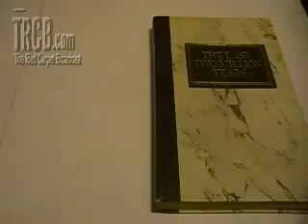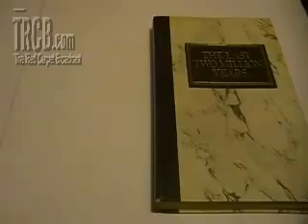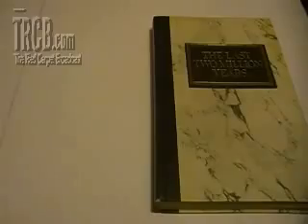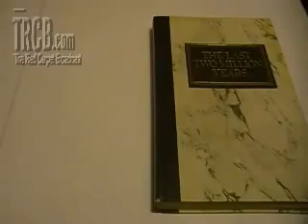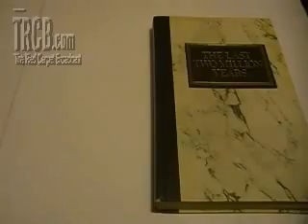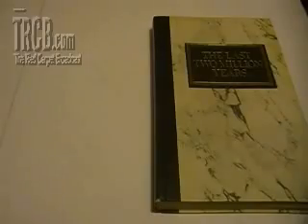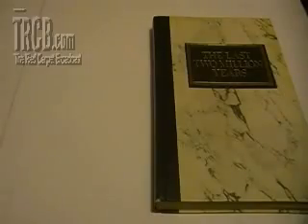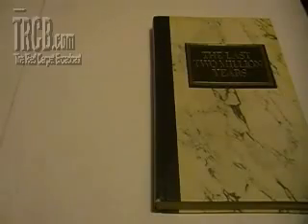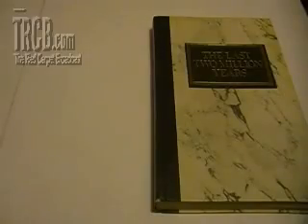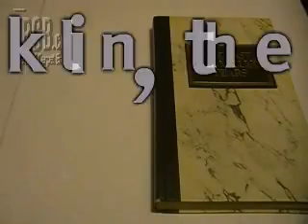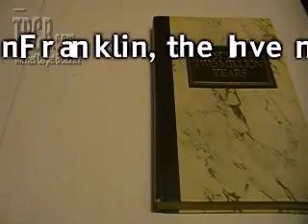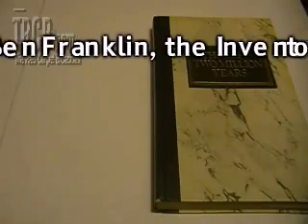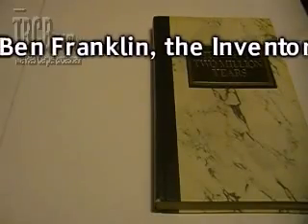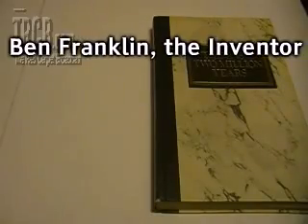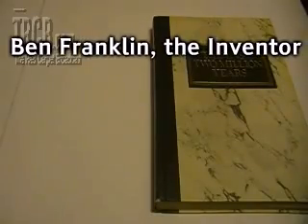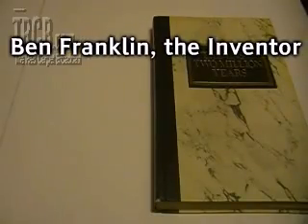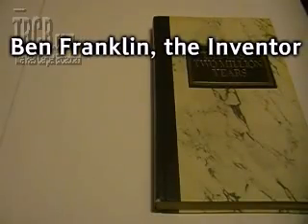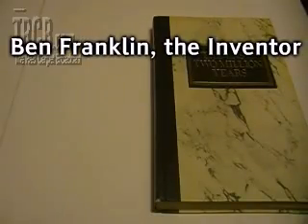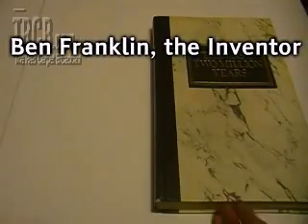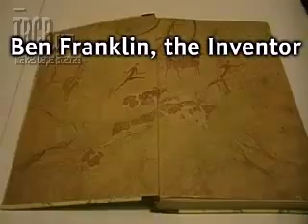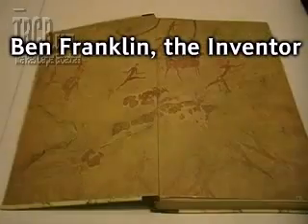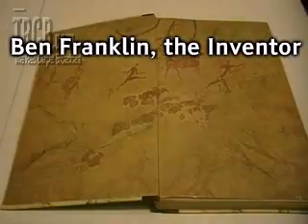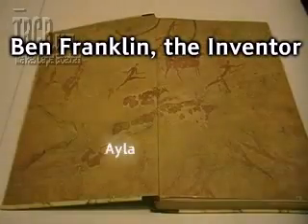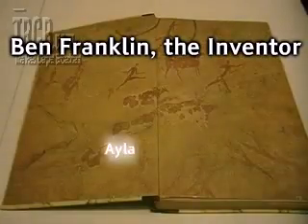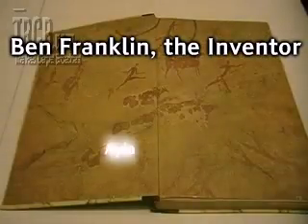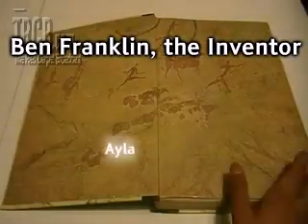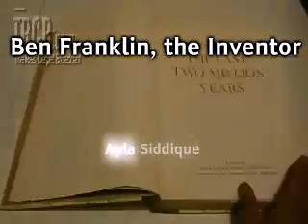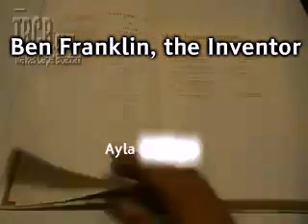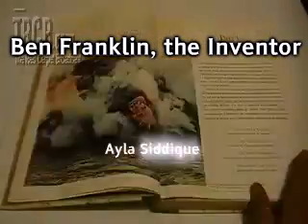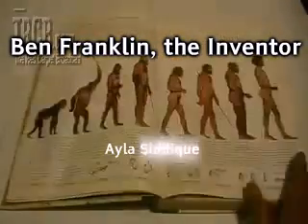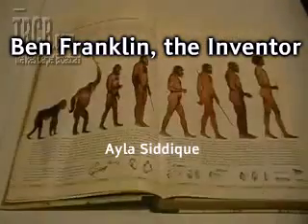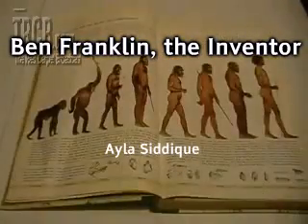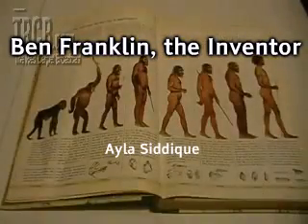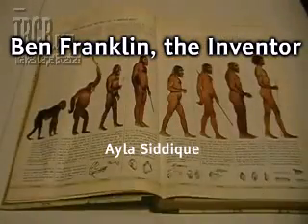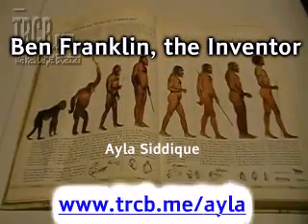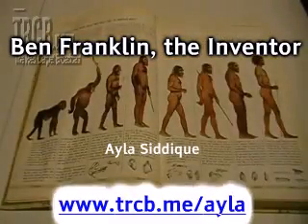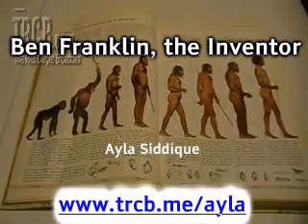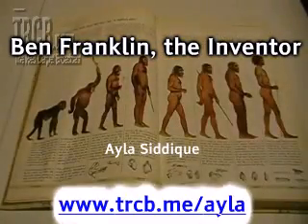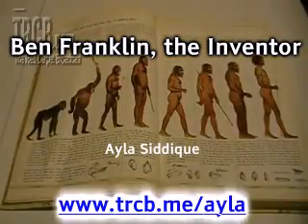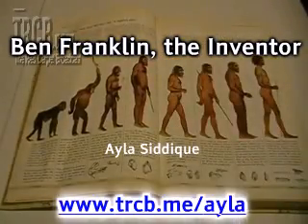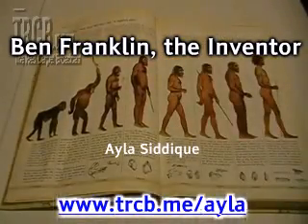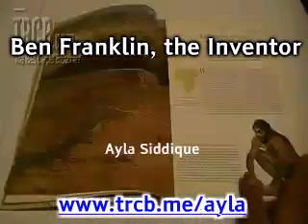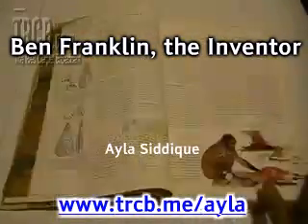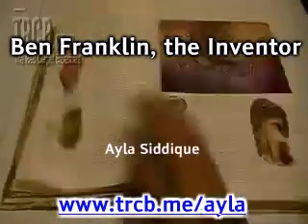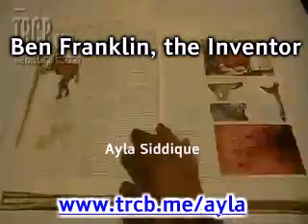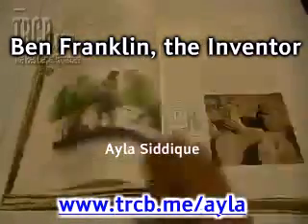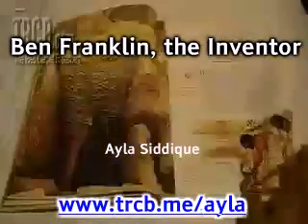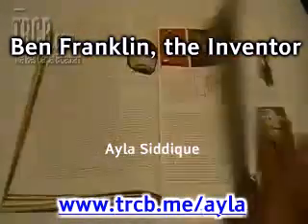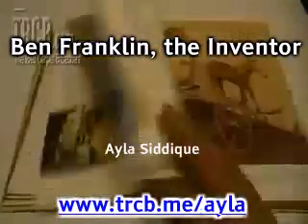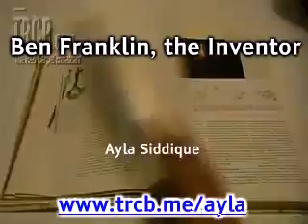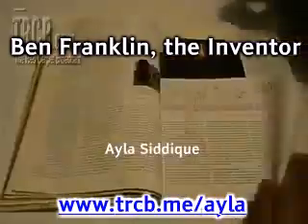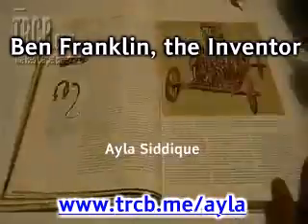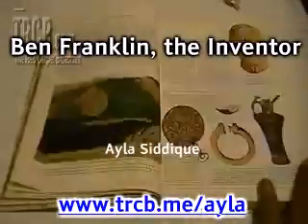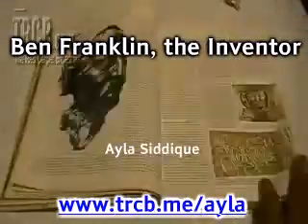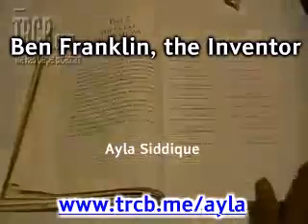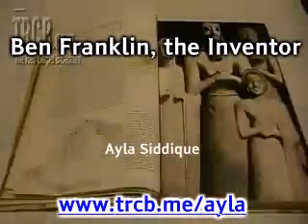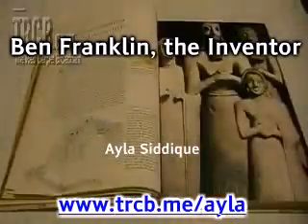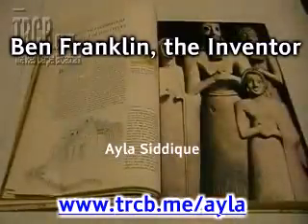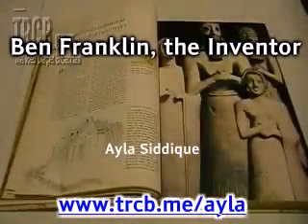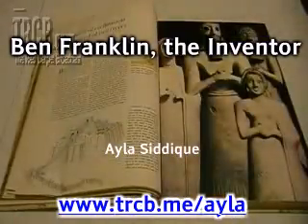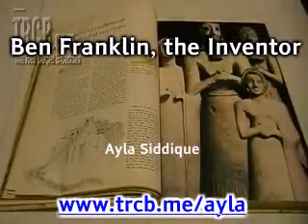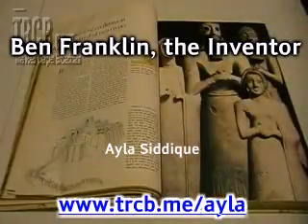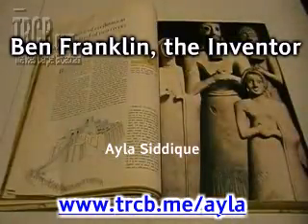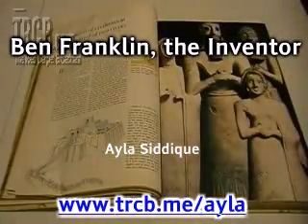Ben Franklin, The Inventor, by Ayla Sadiq. www.trcb.me/Ayla.